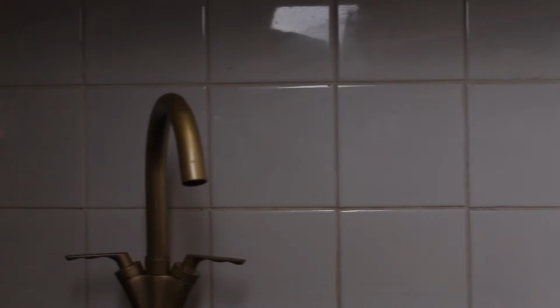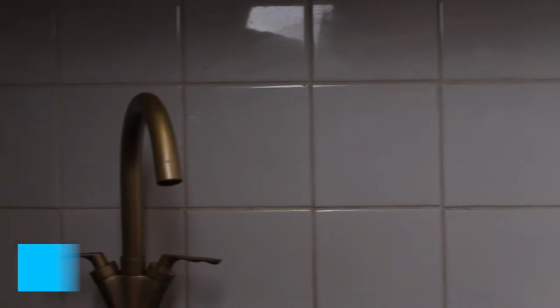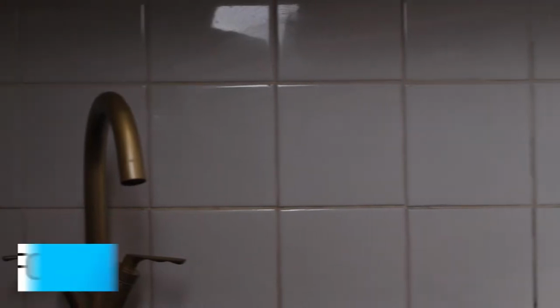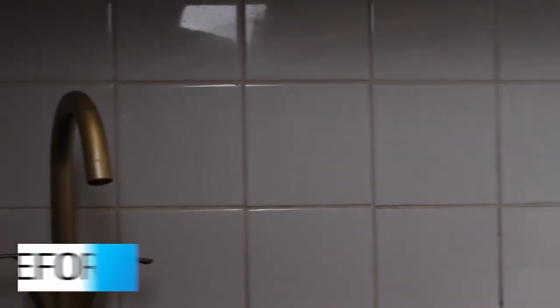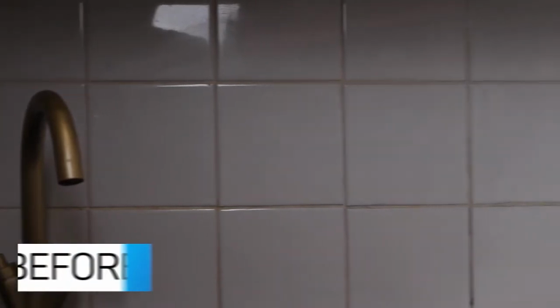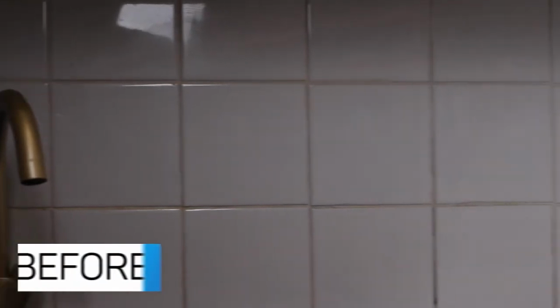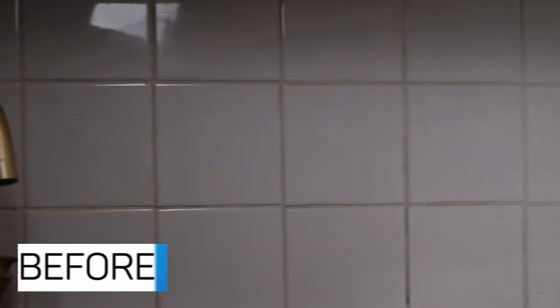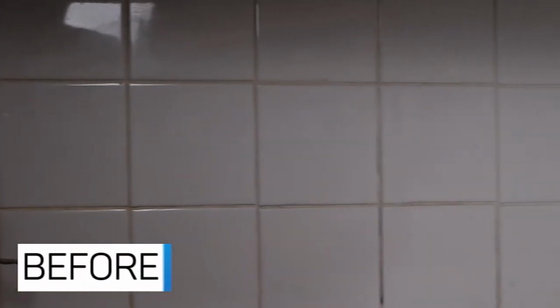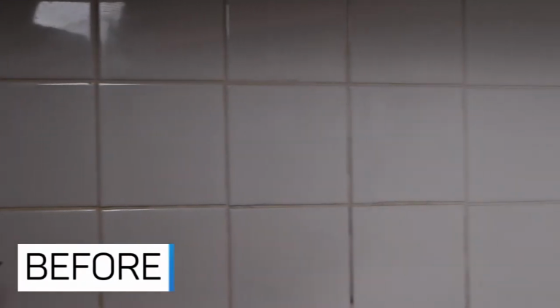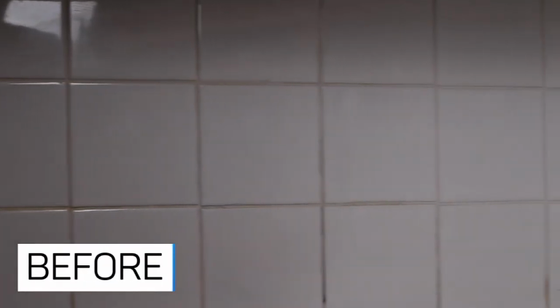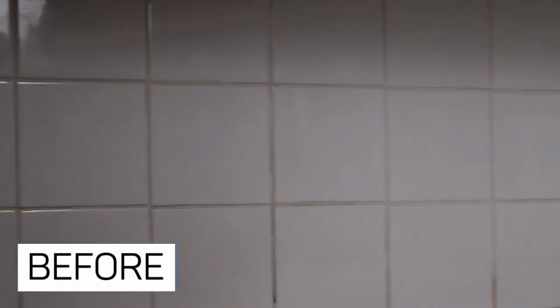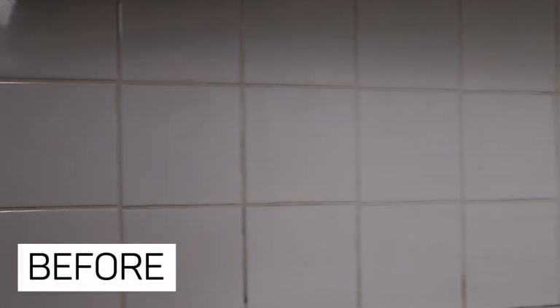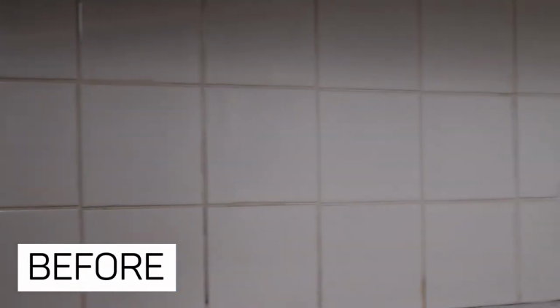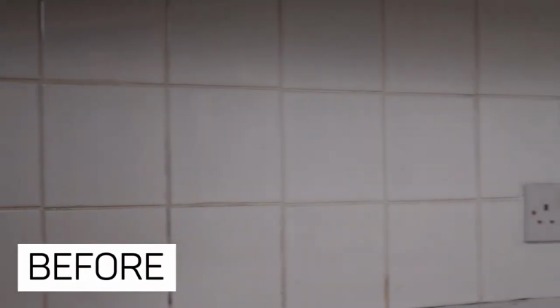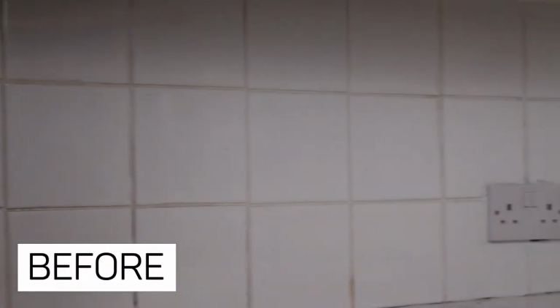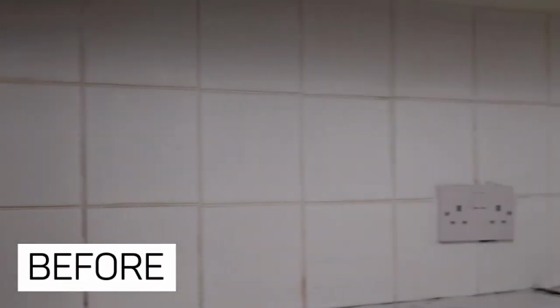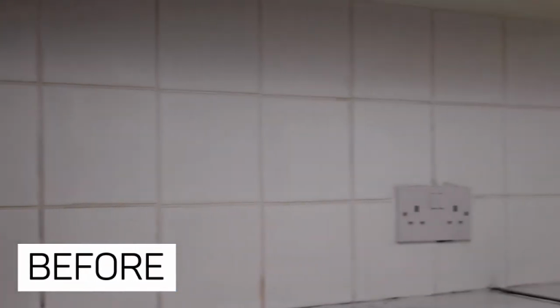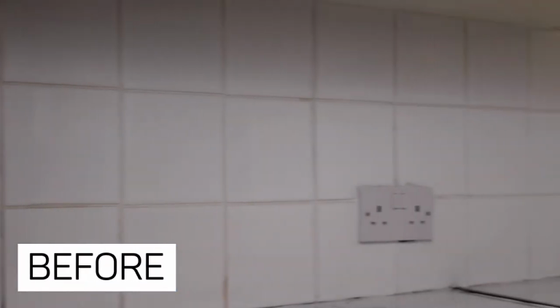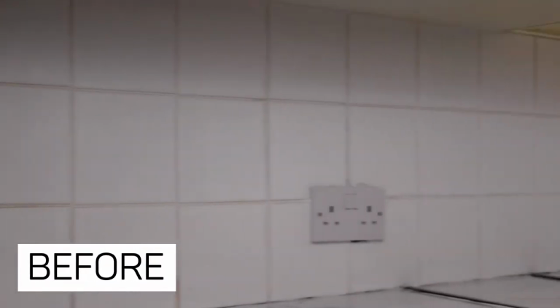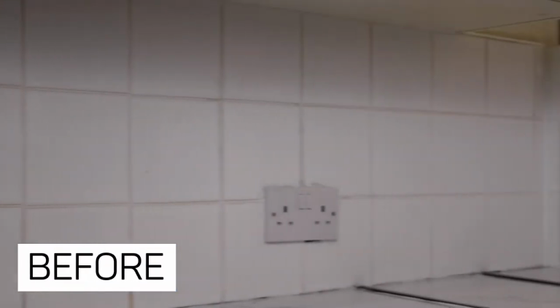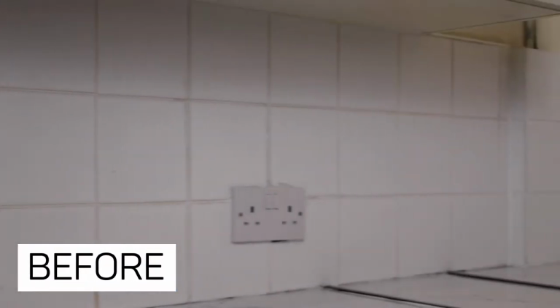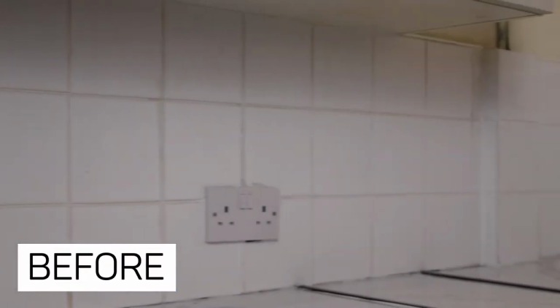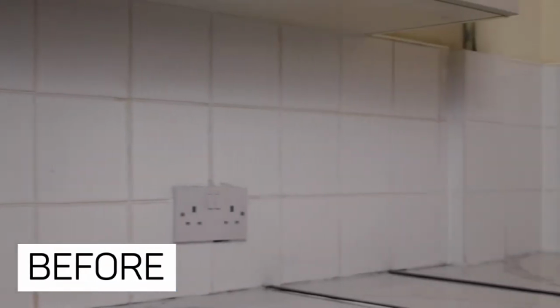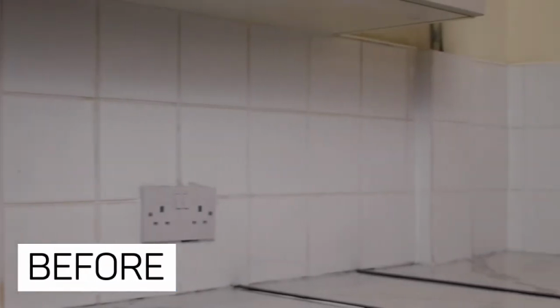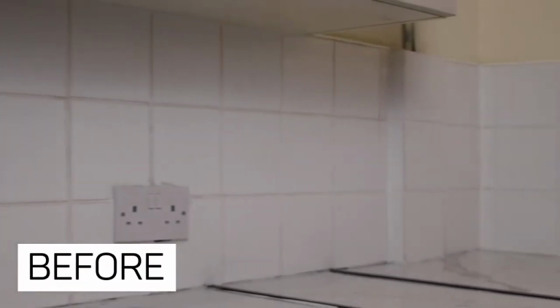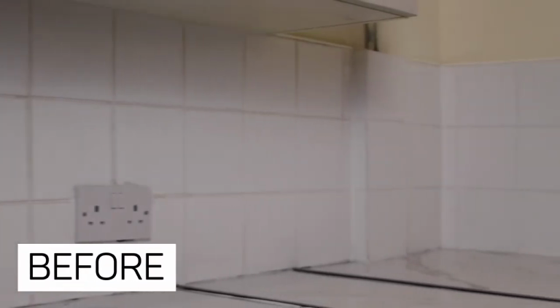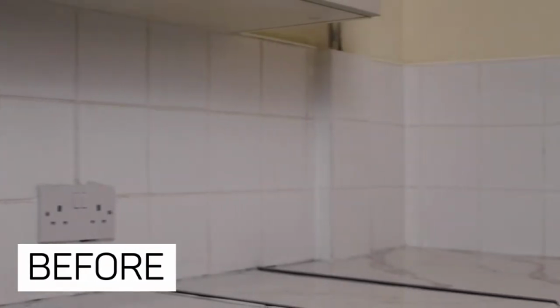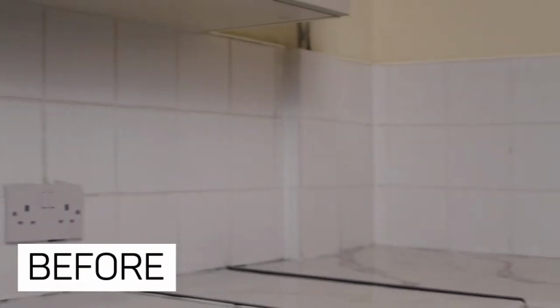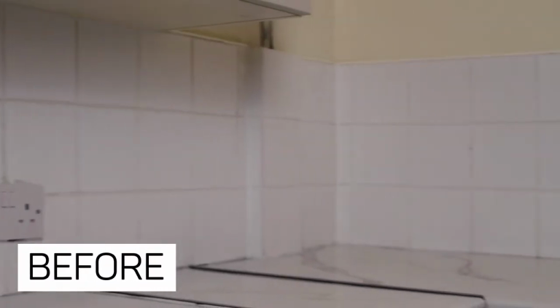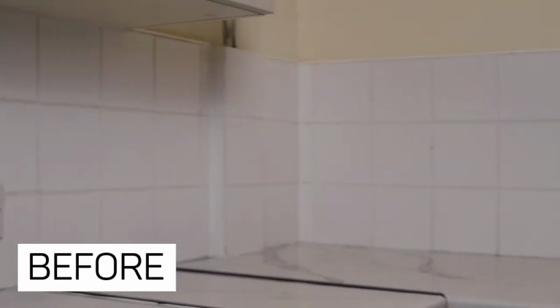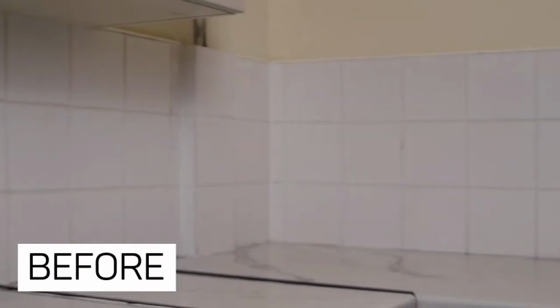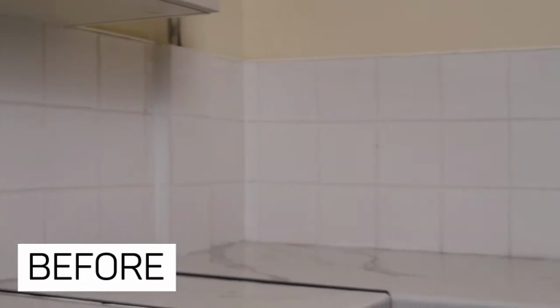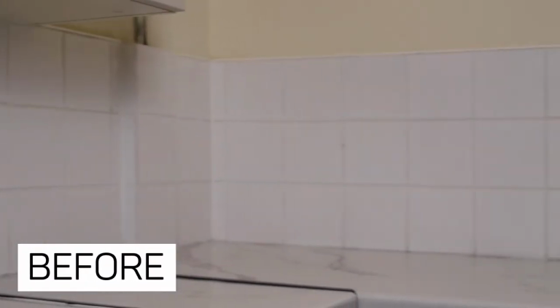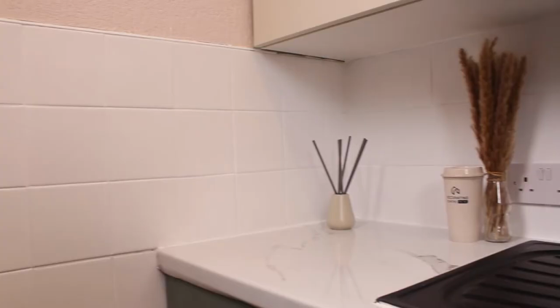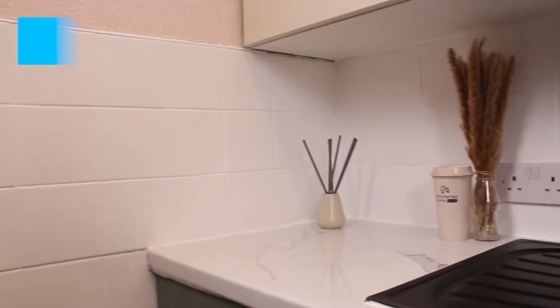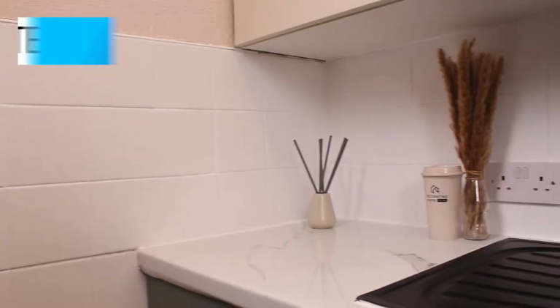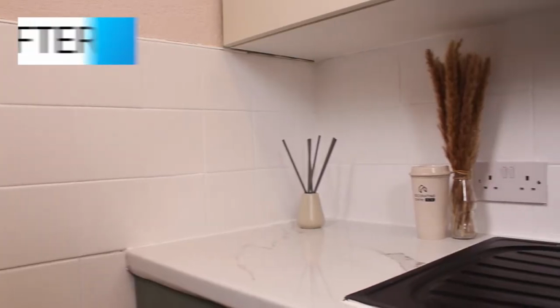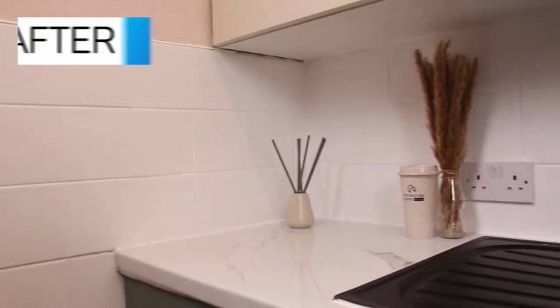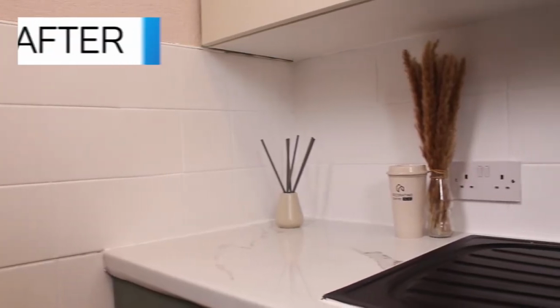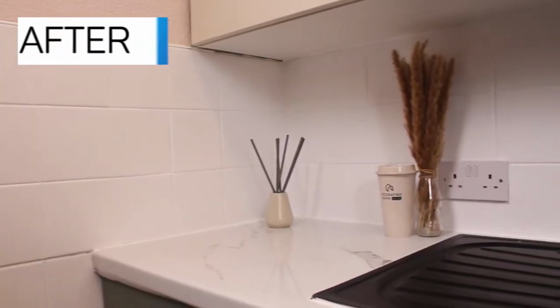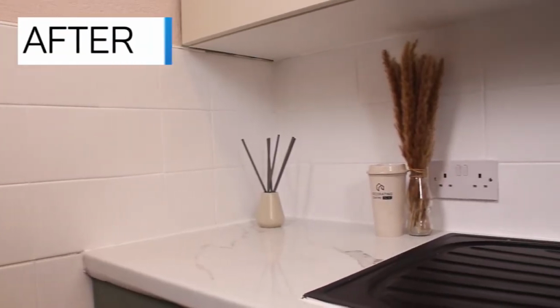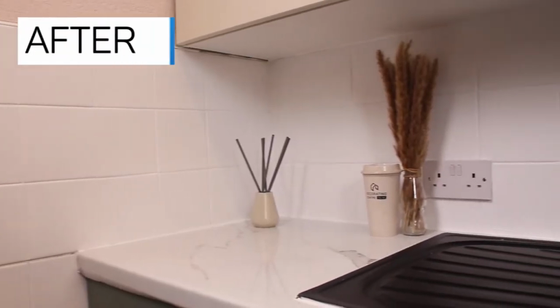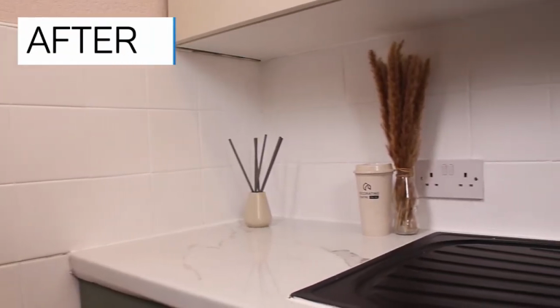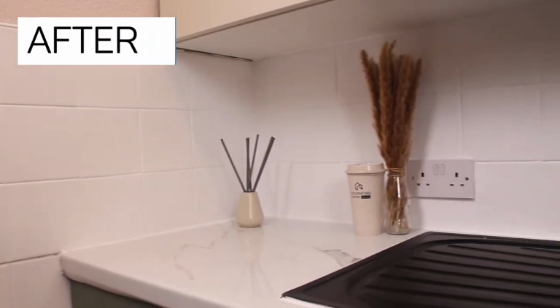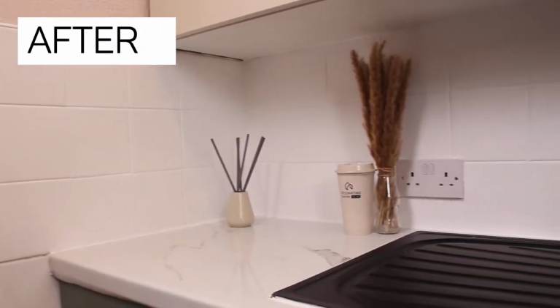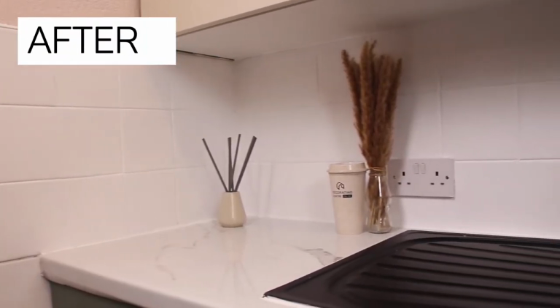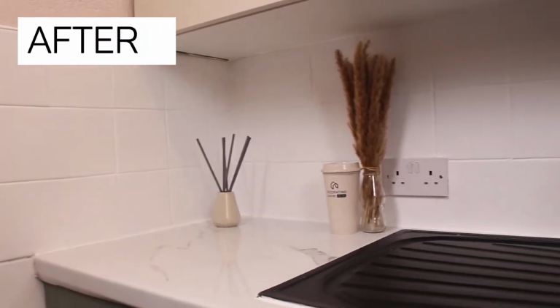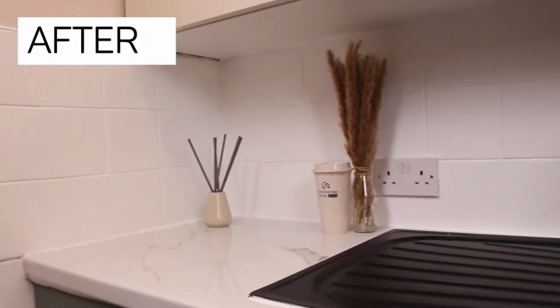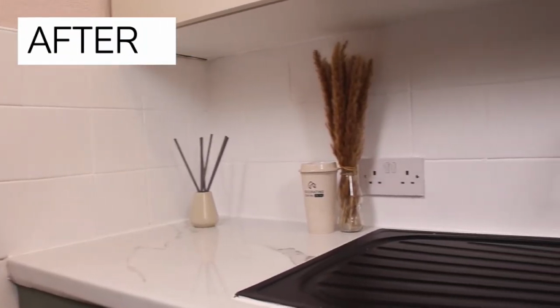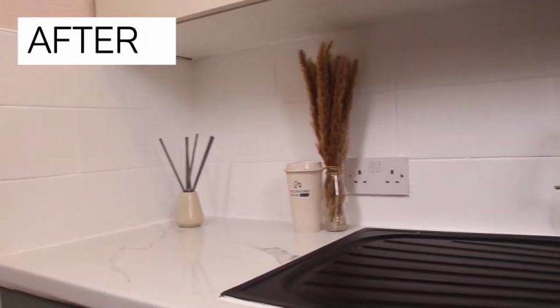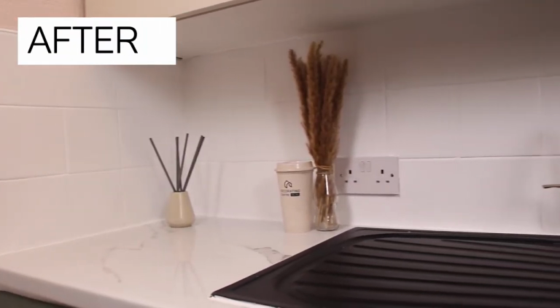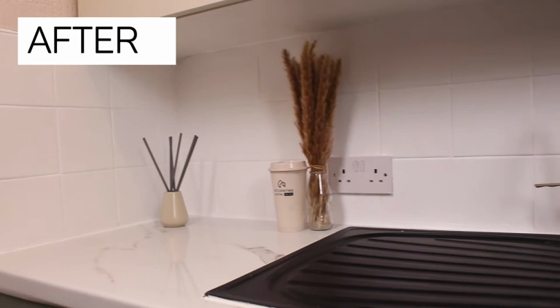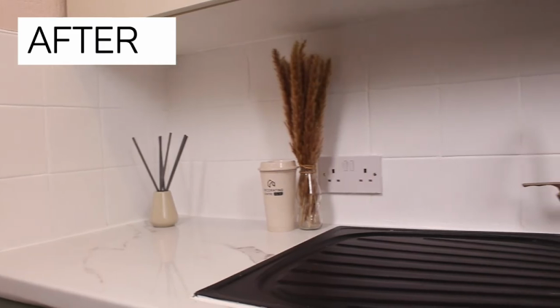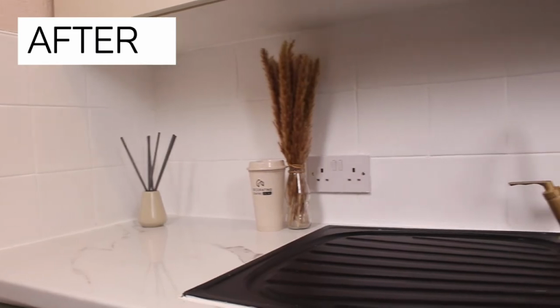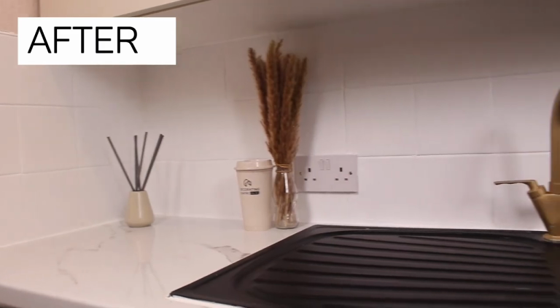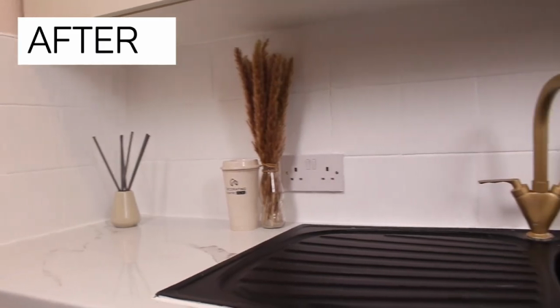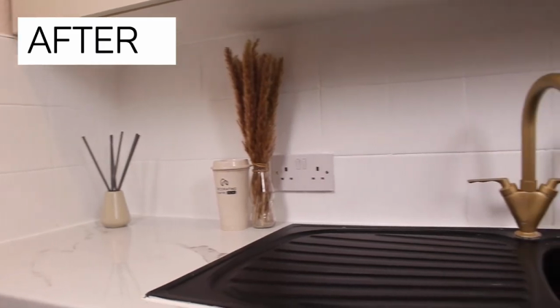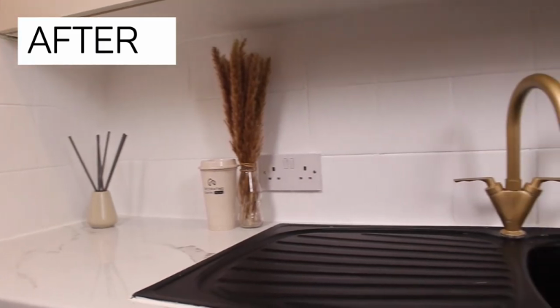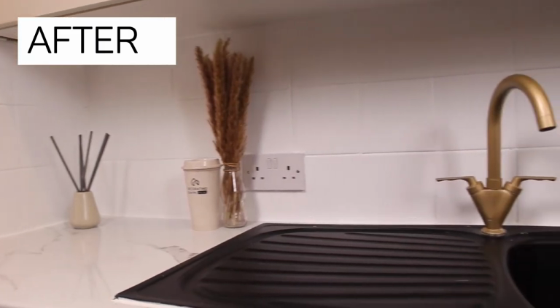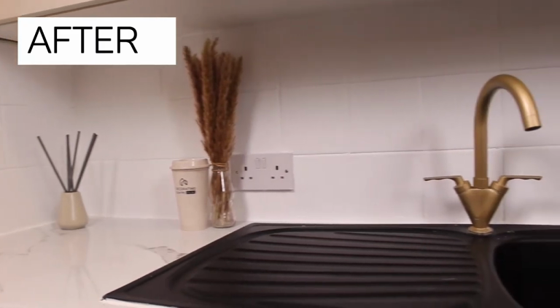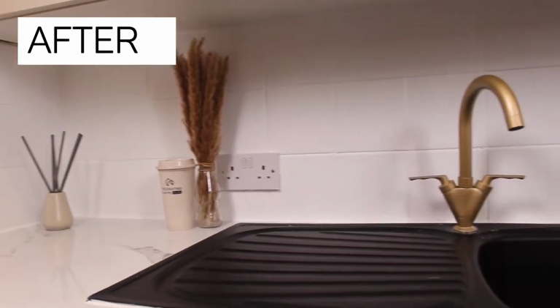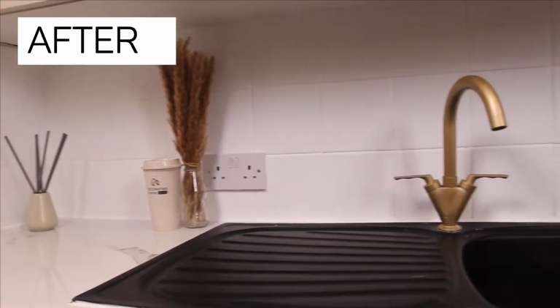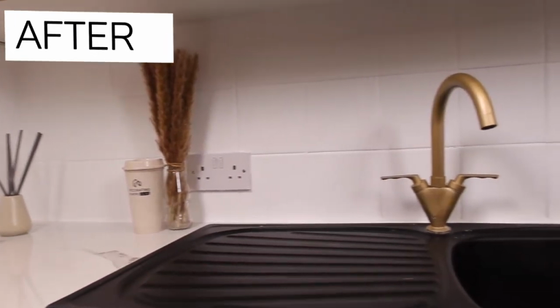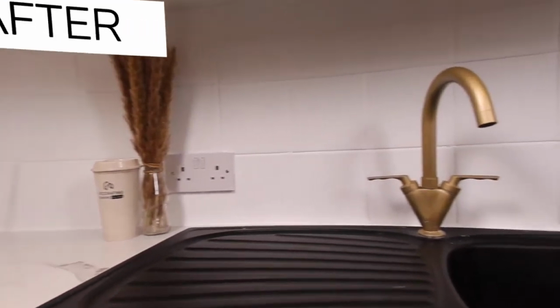We're back on our kitchen maple, this time focusing on the tiles to make sure that we didn't ruin the look of our transformed kitchen.